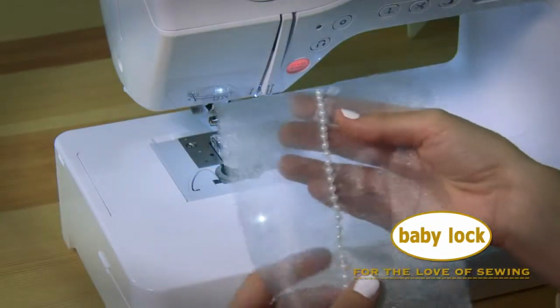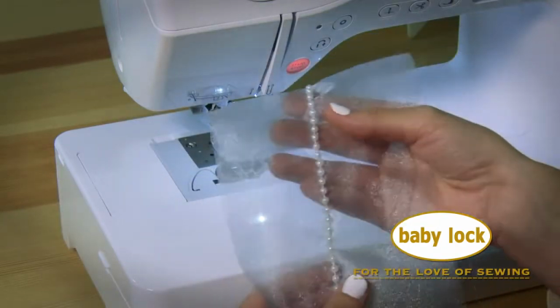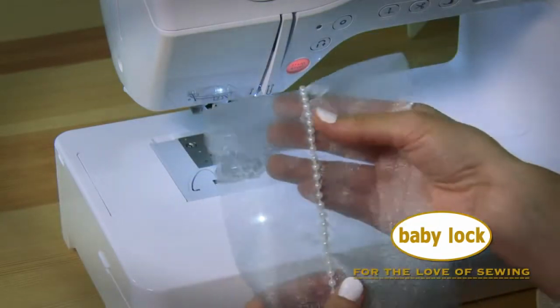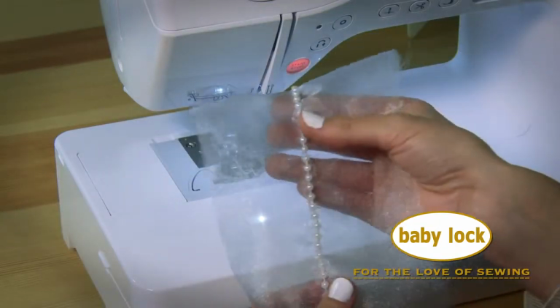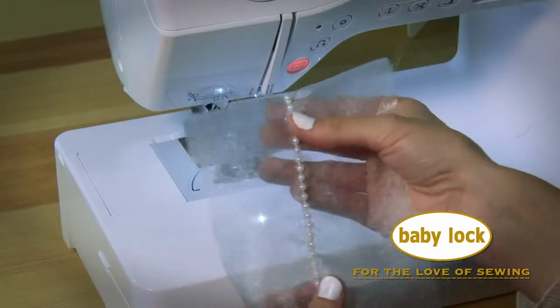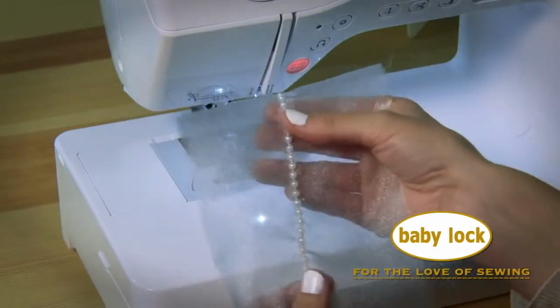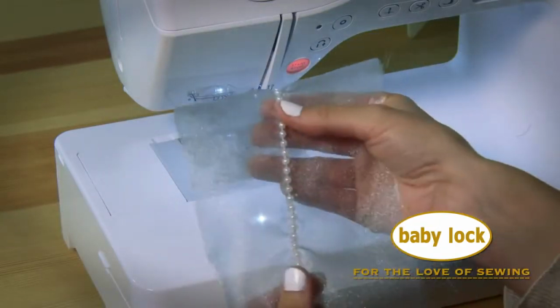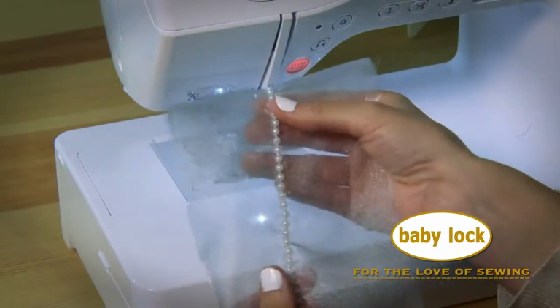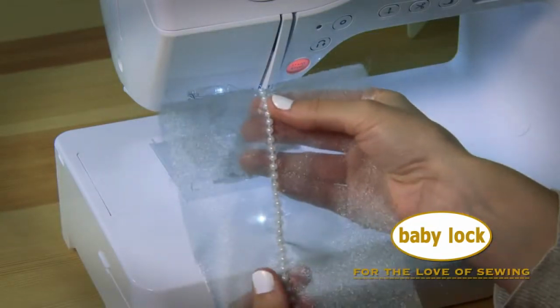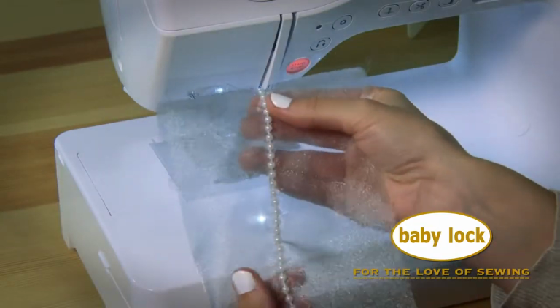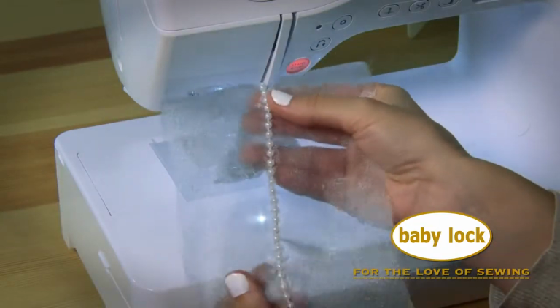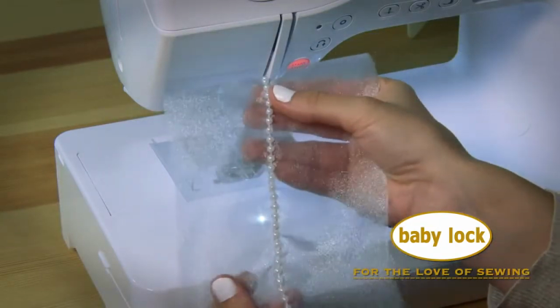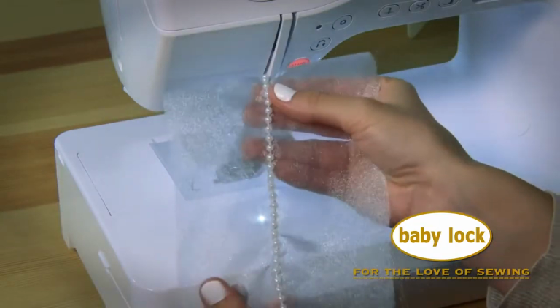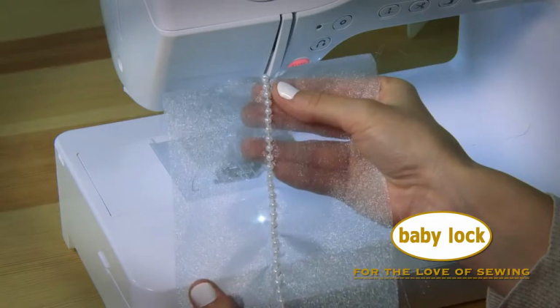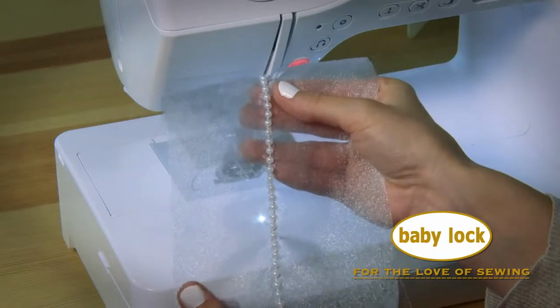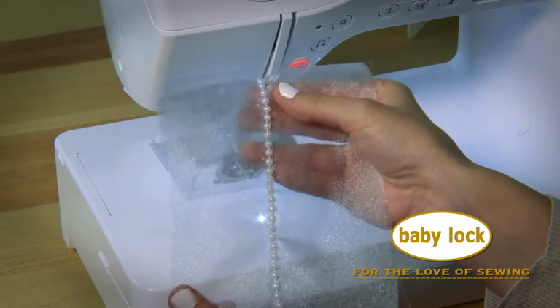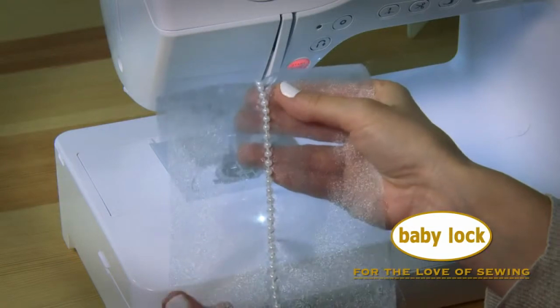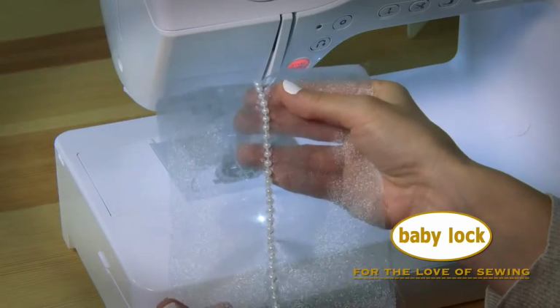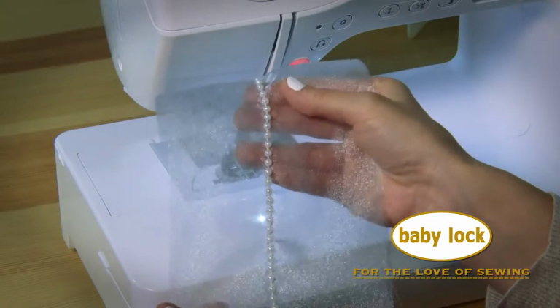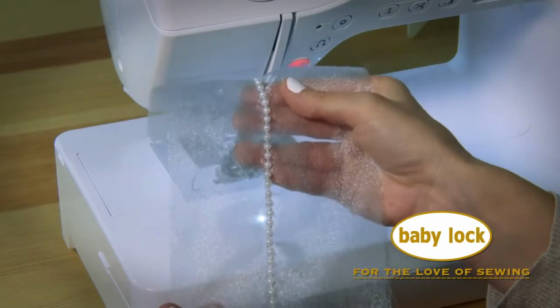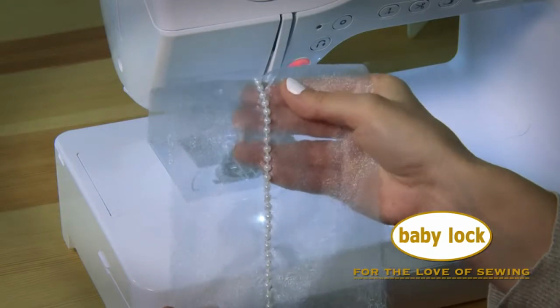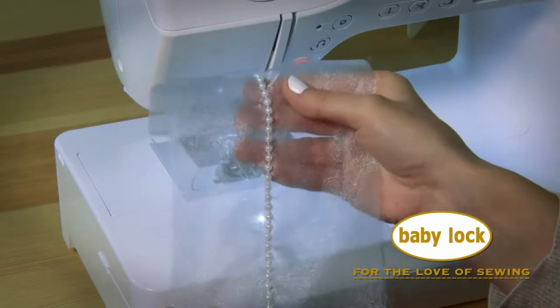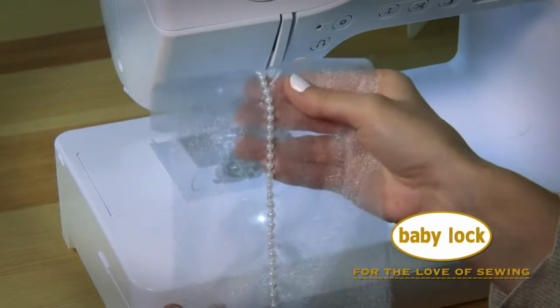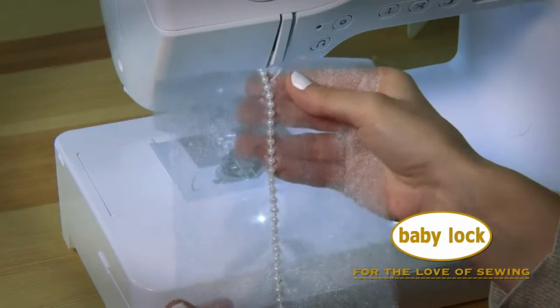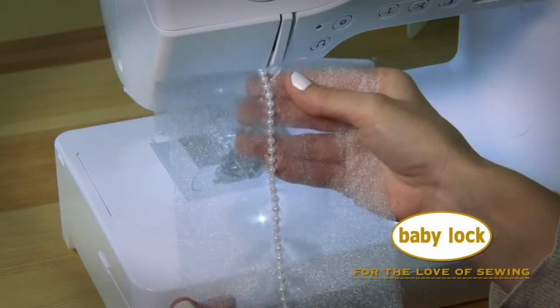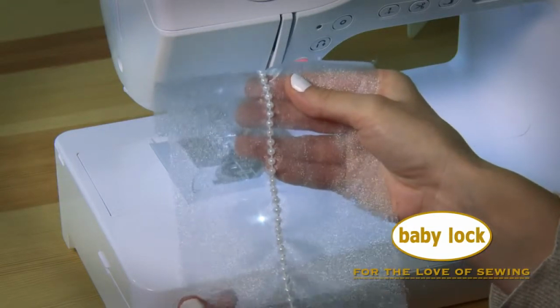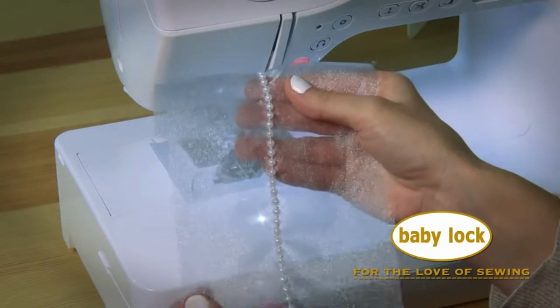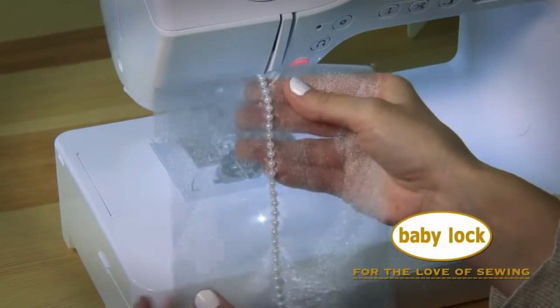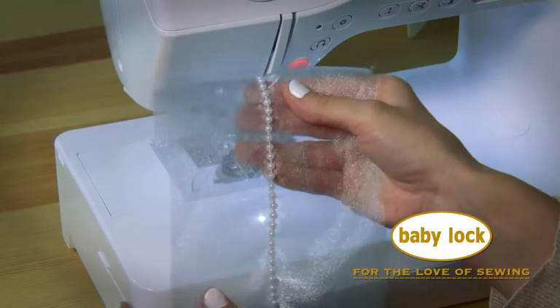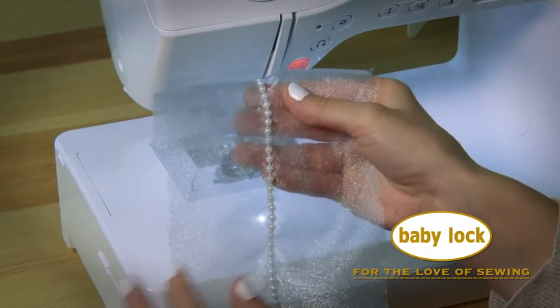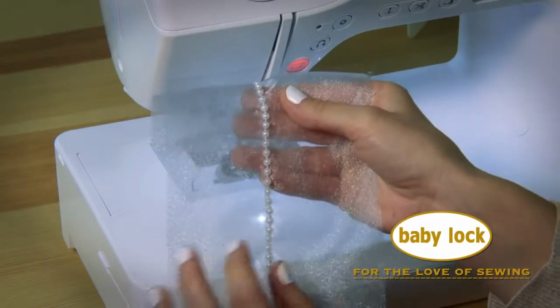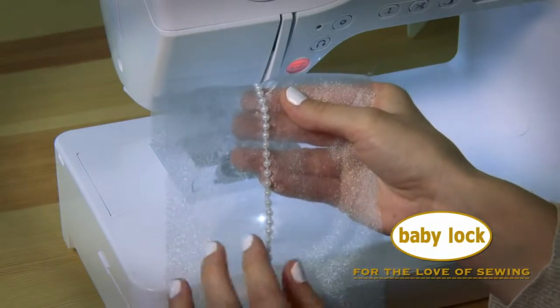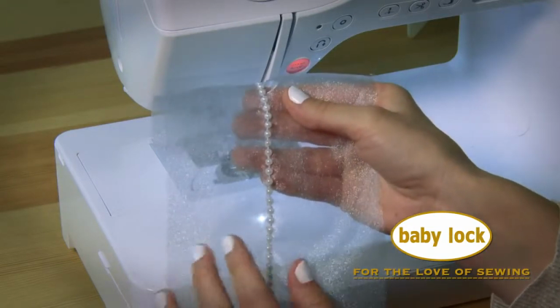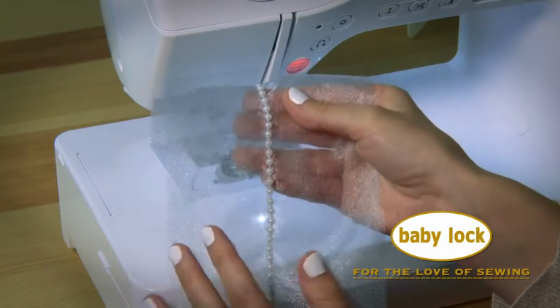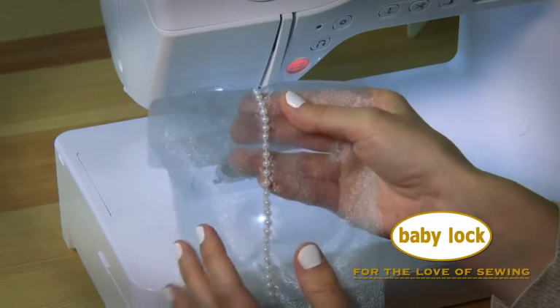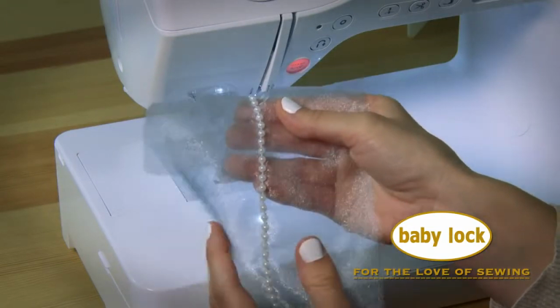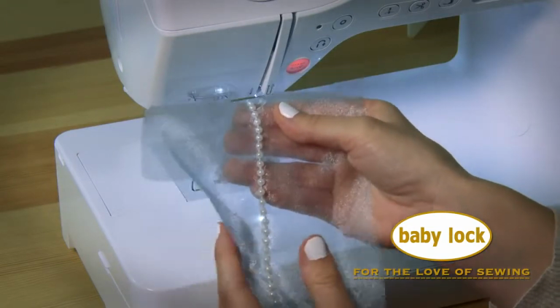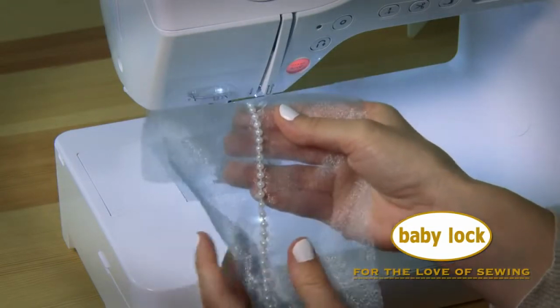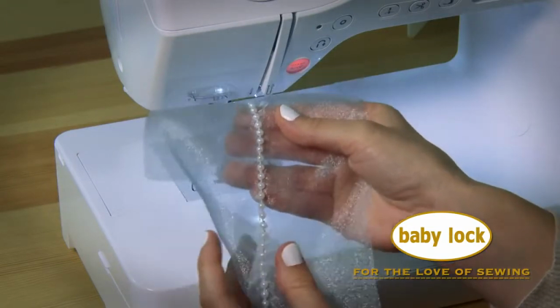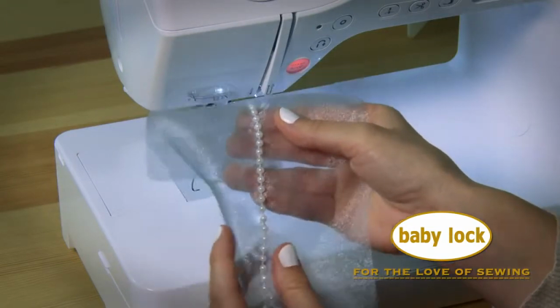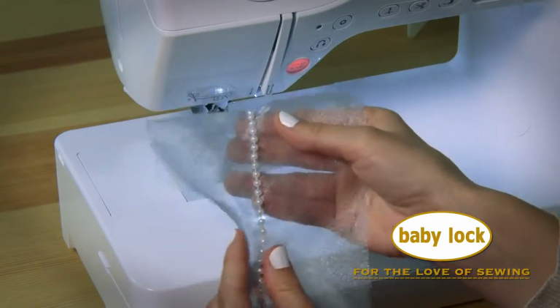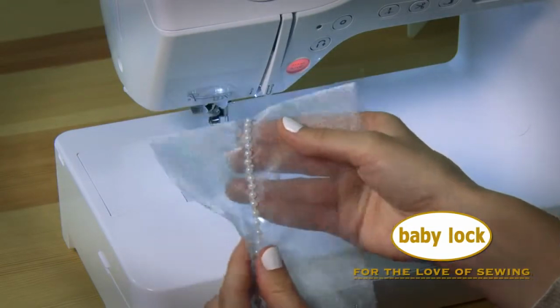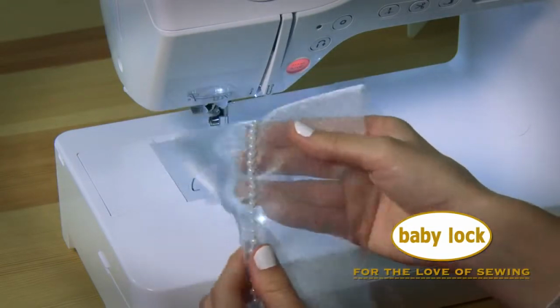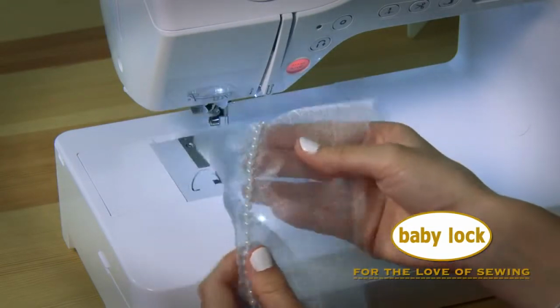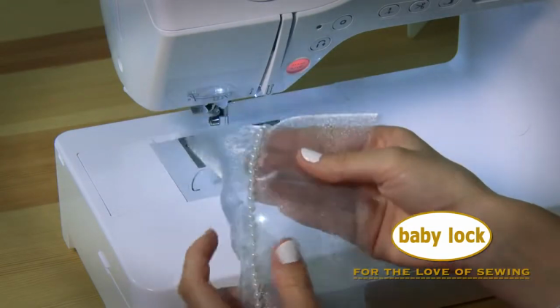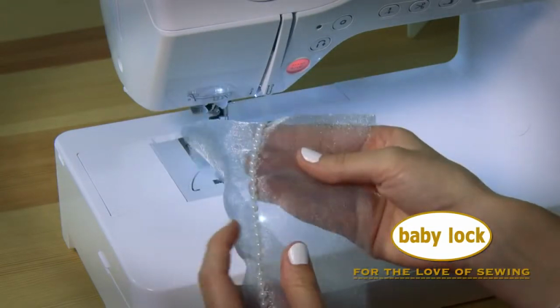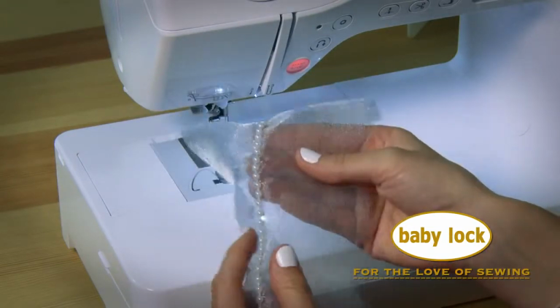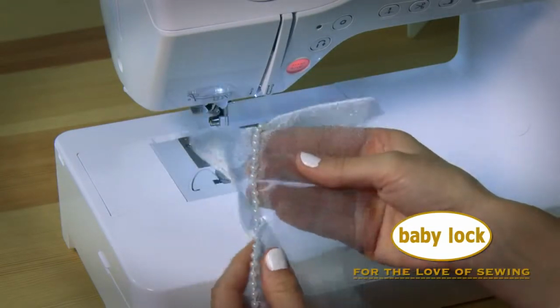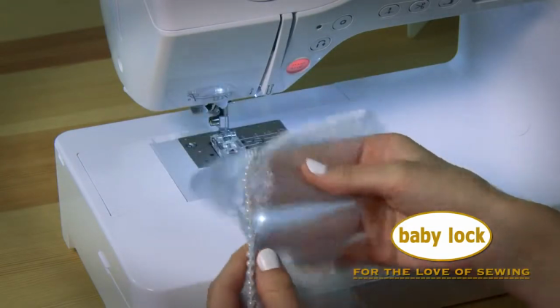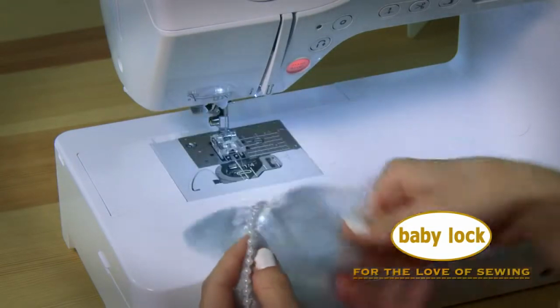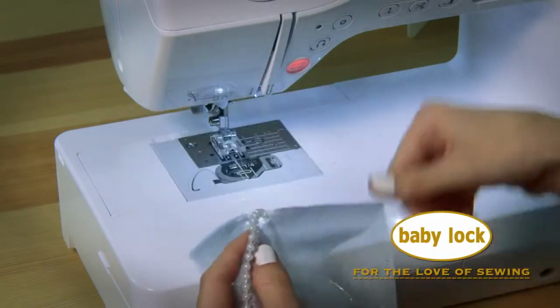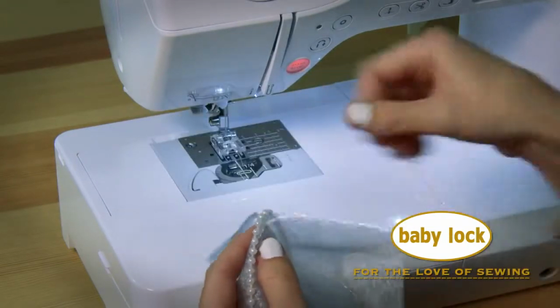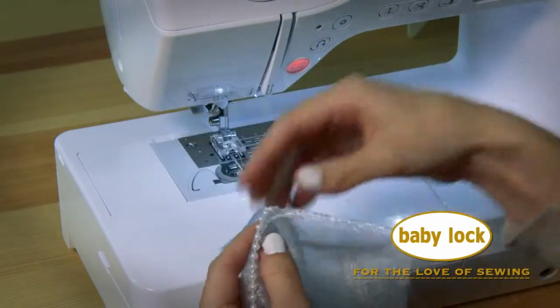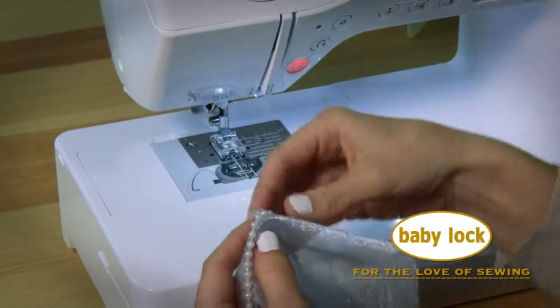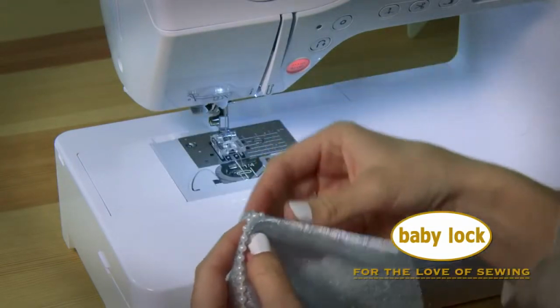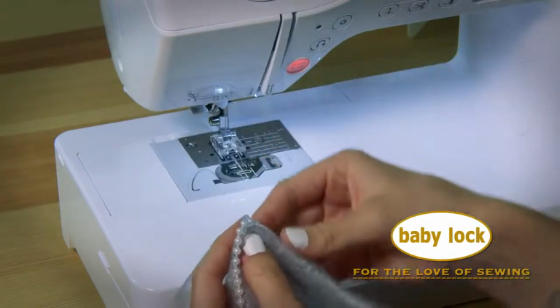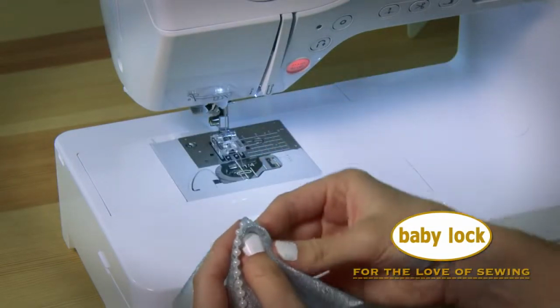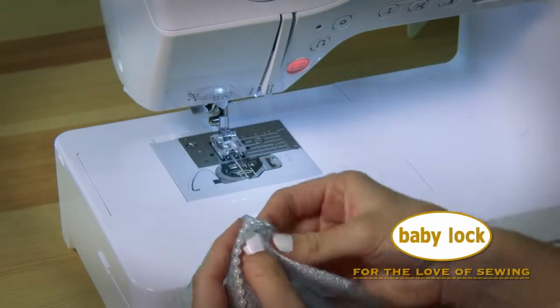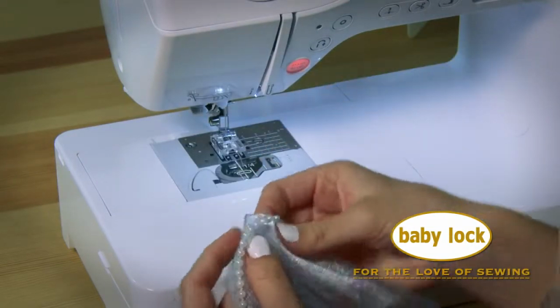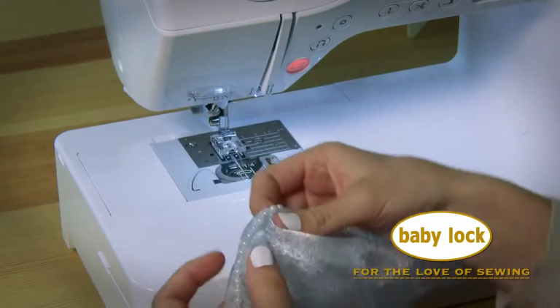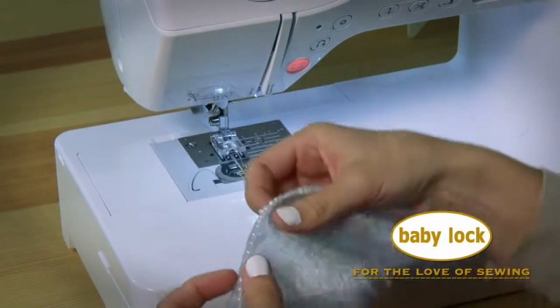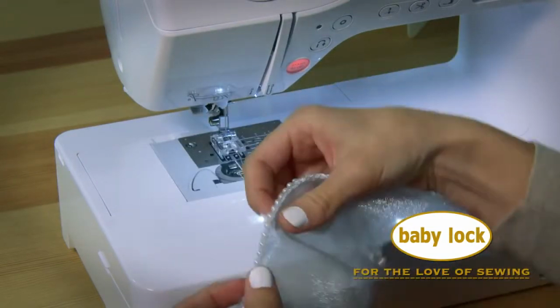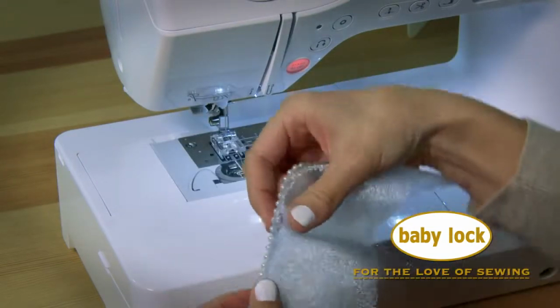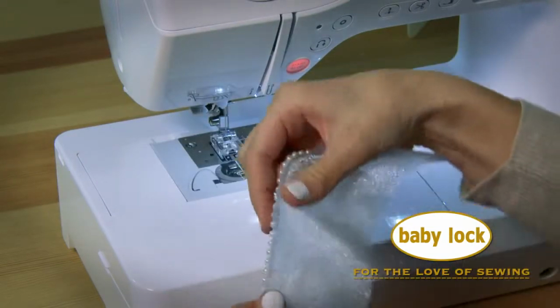What an elegant finish for special occasion garments, and now that you know how easy it is, you can give it a try too.